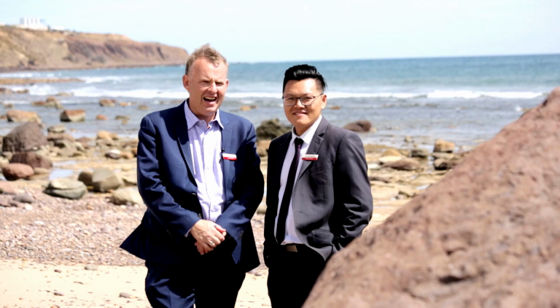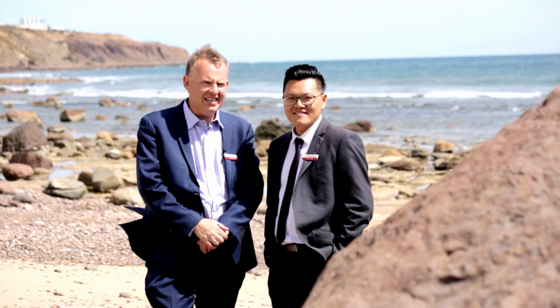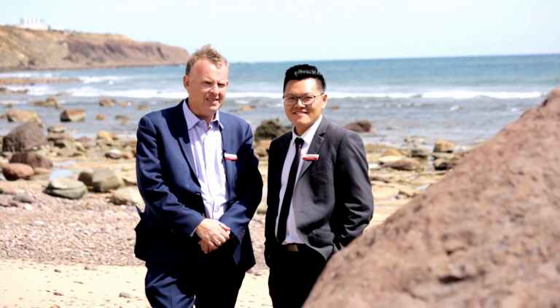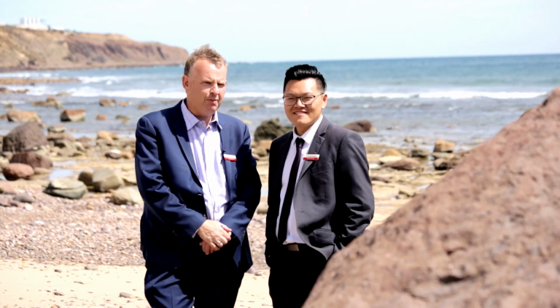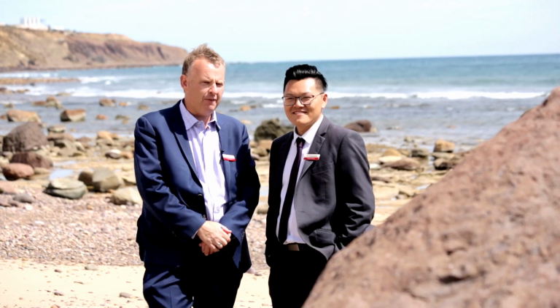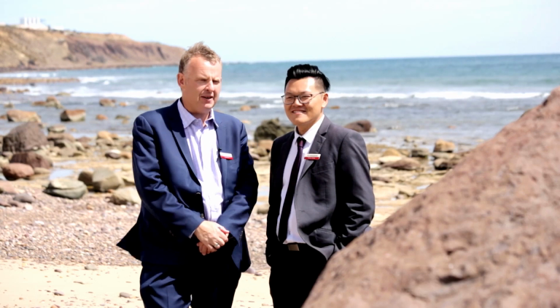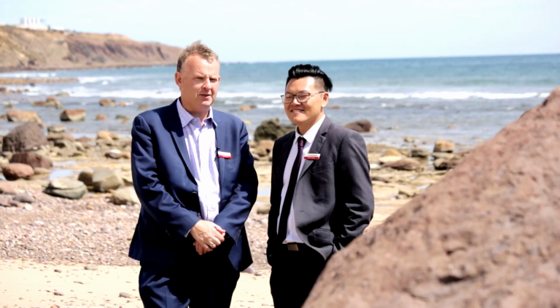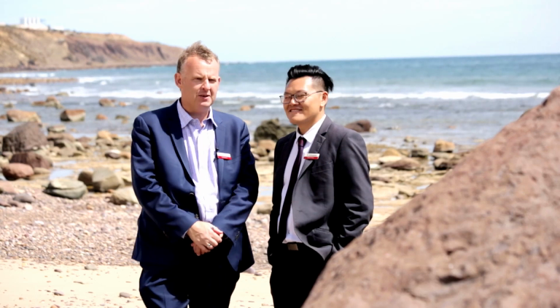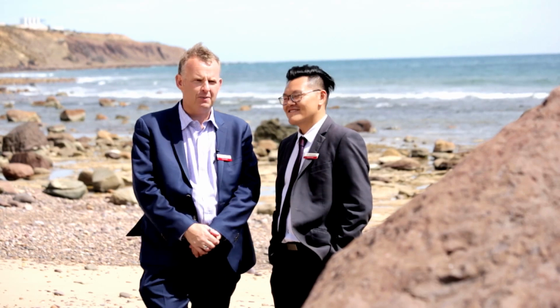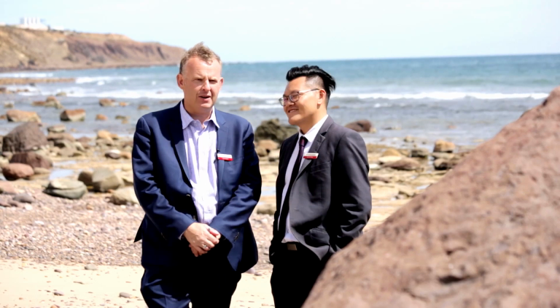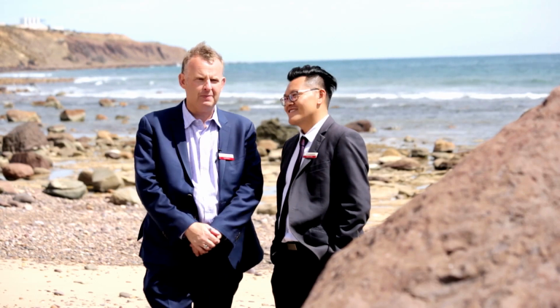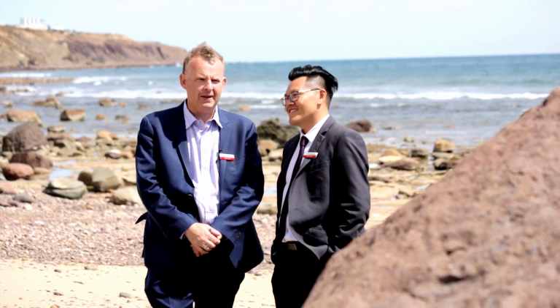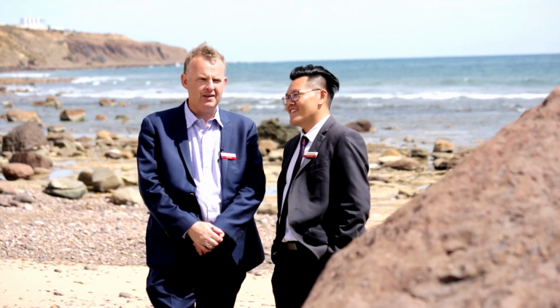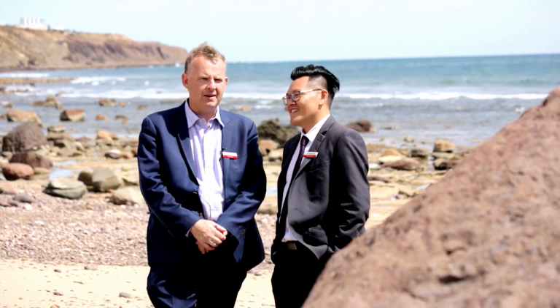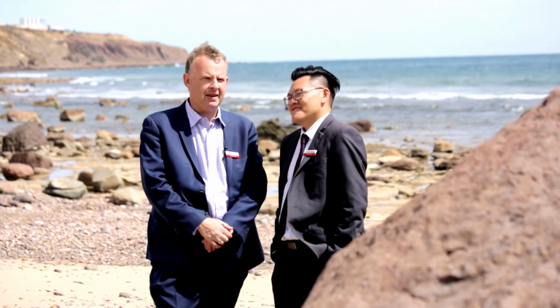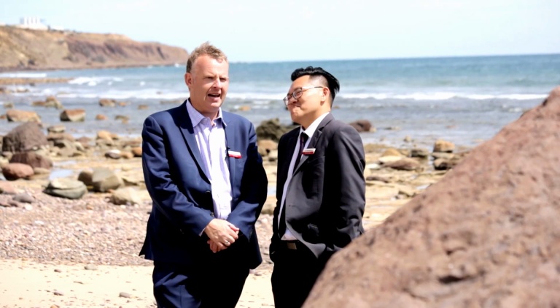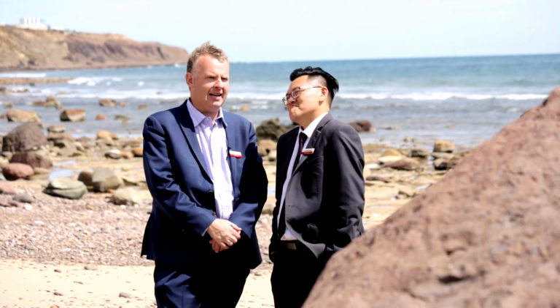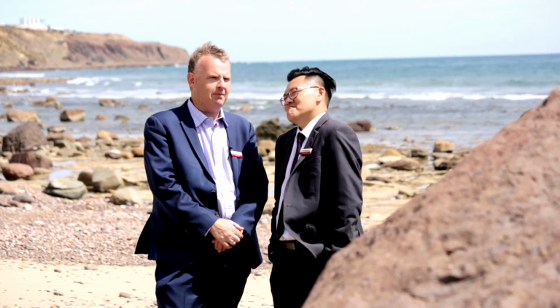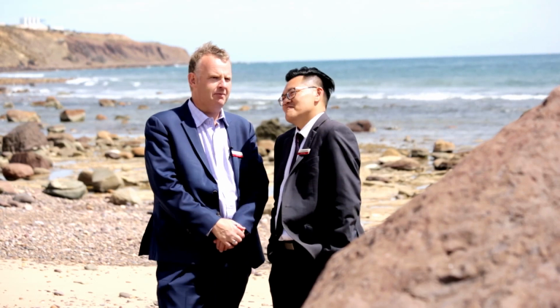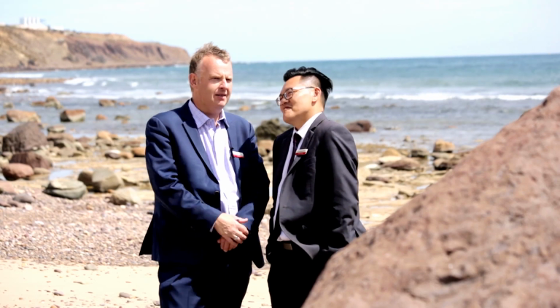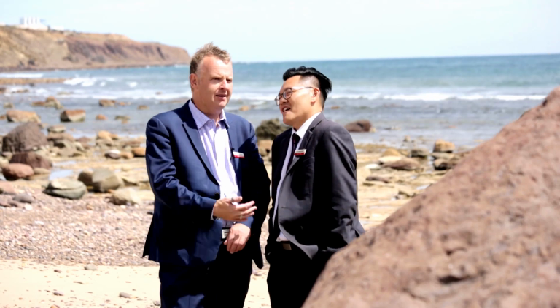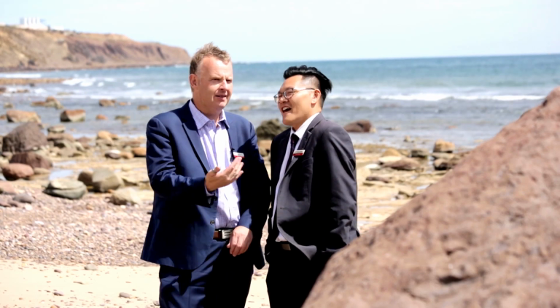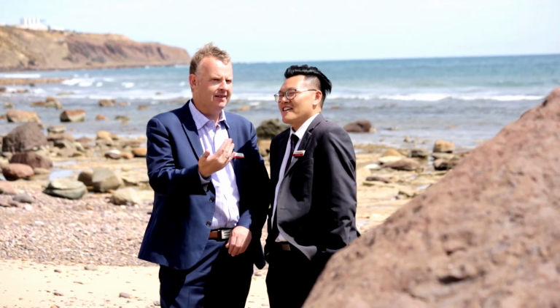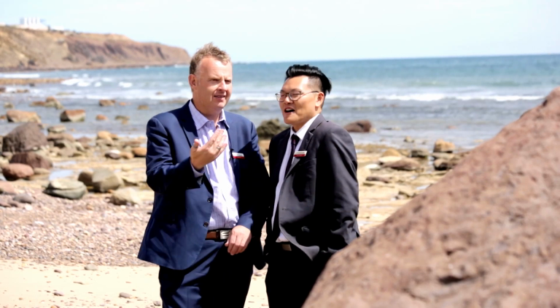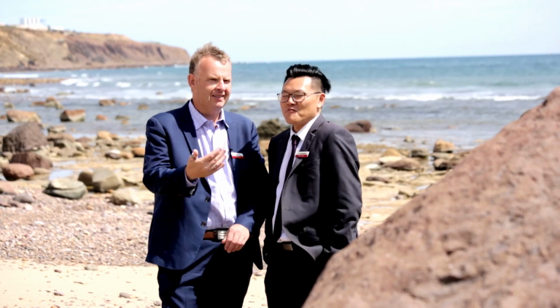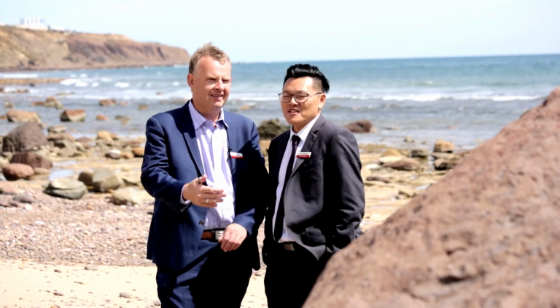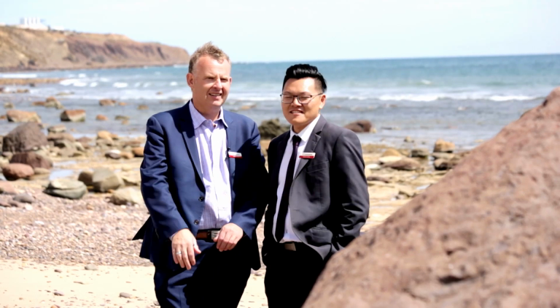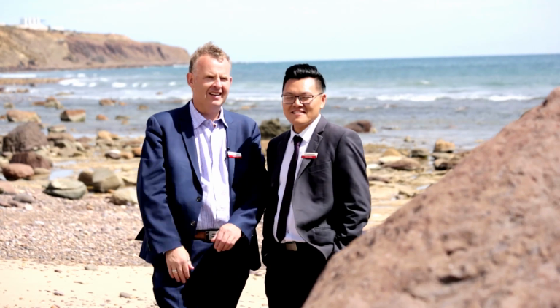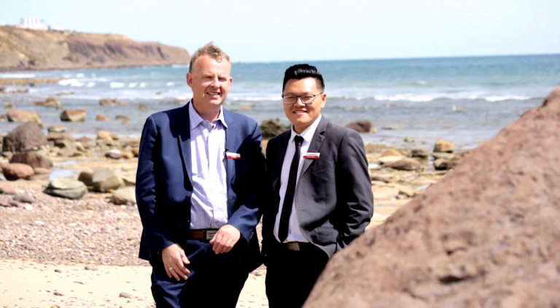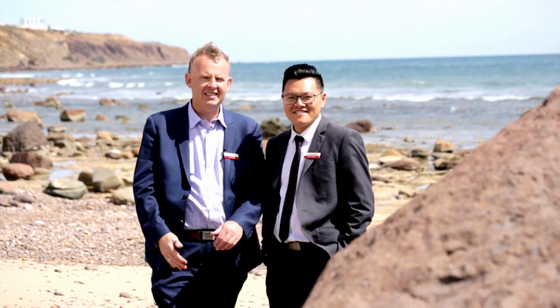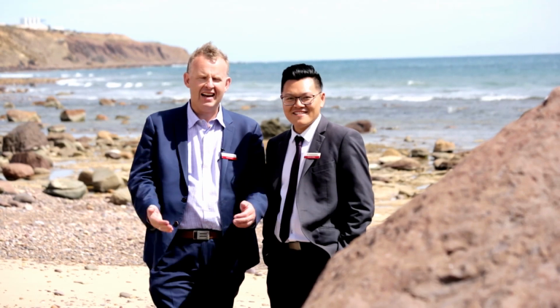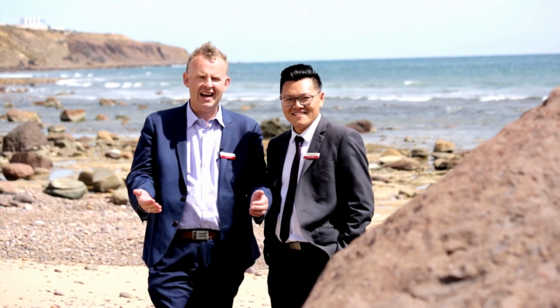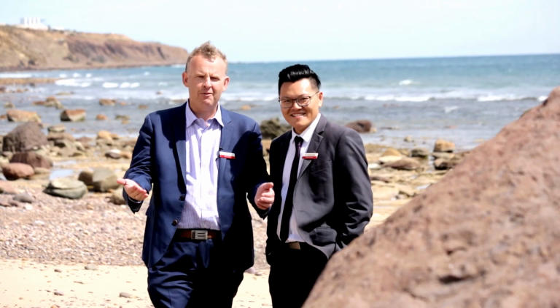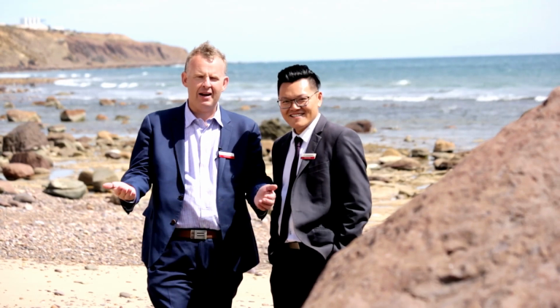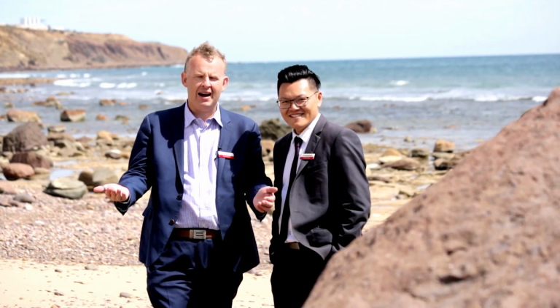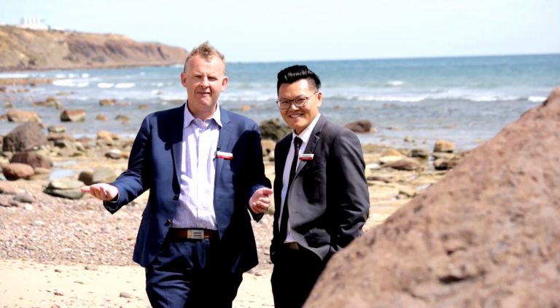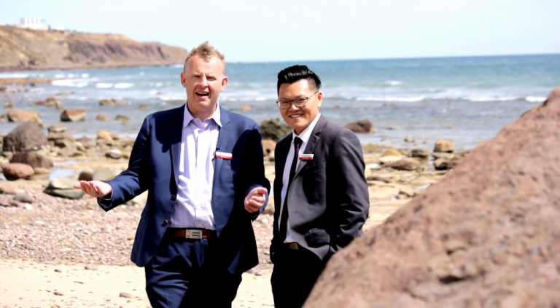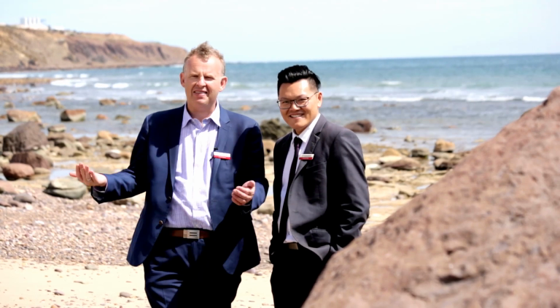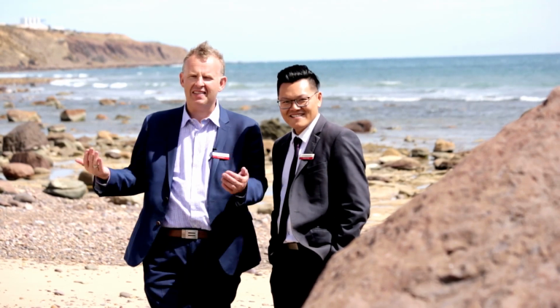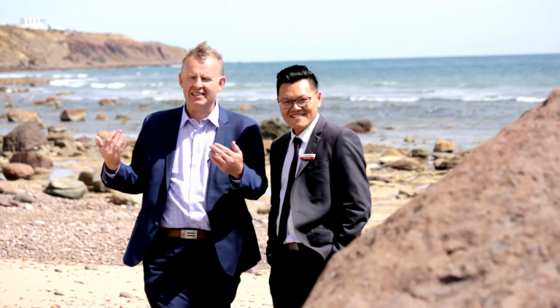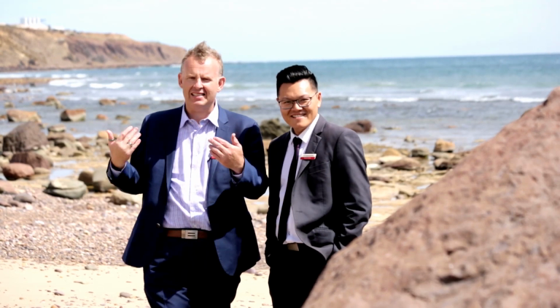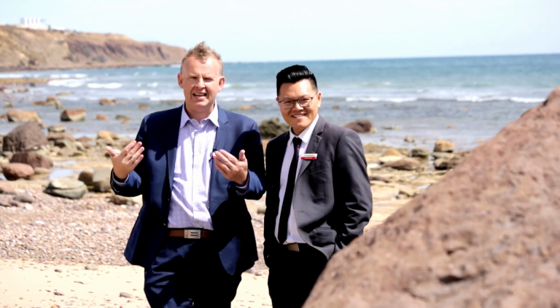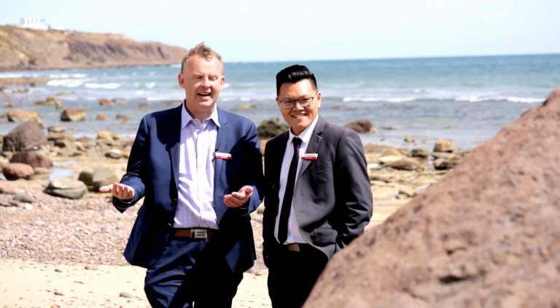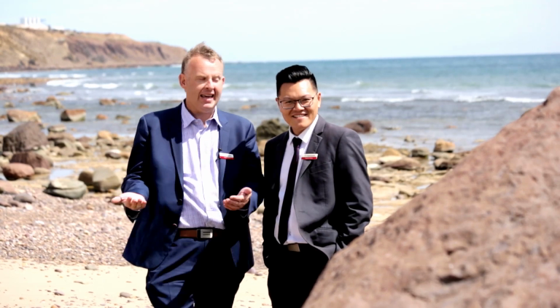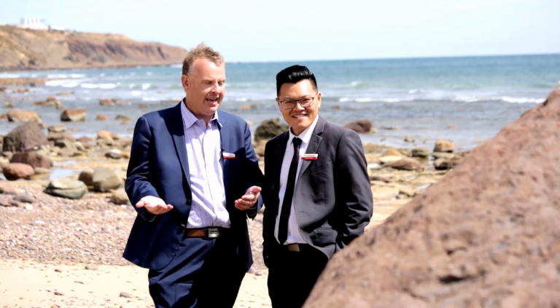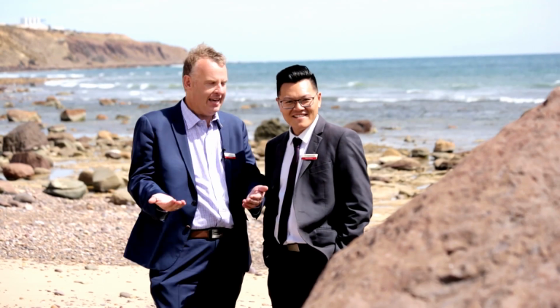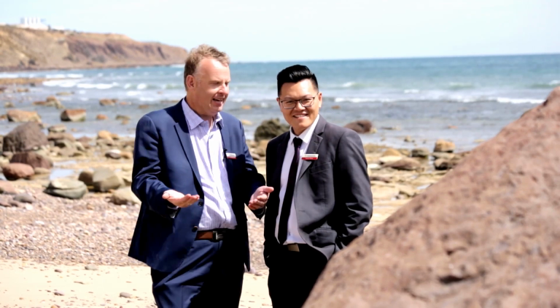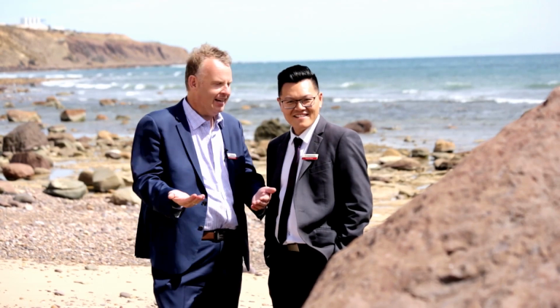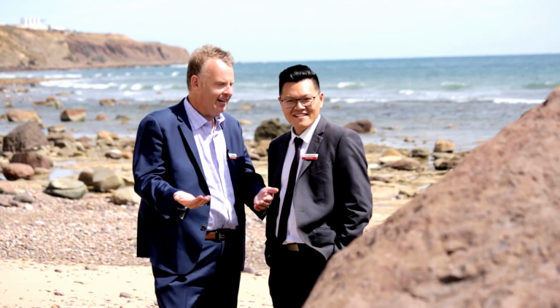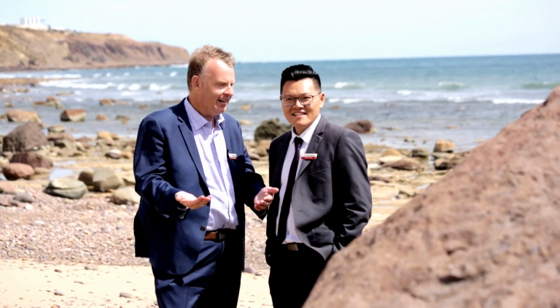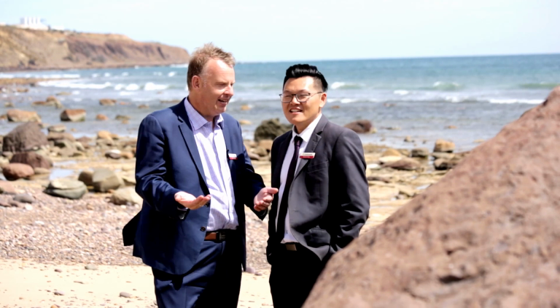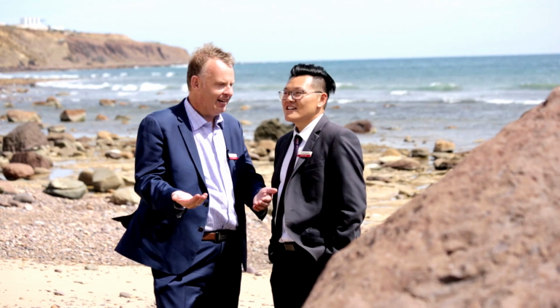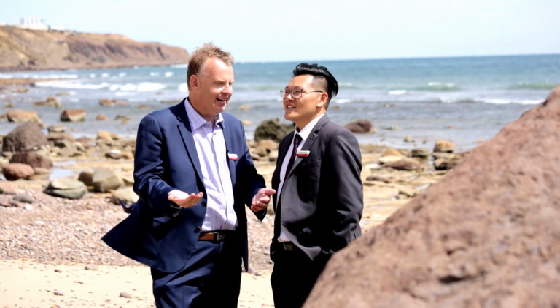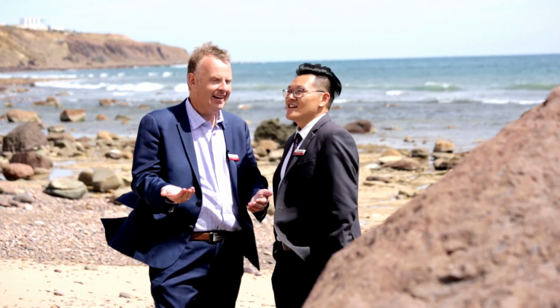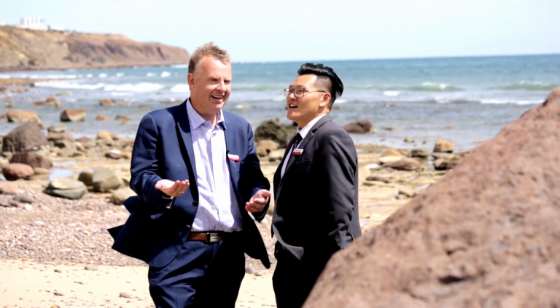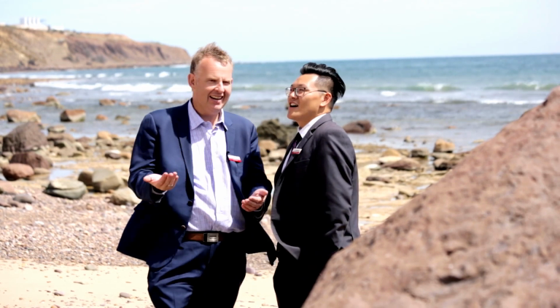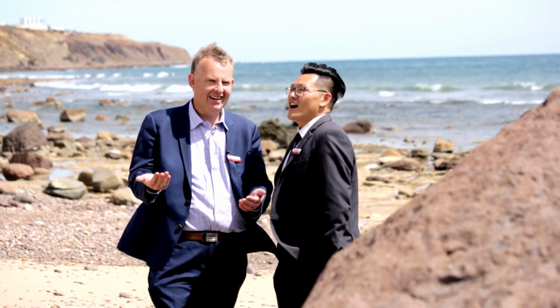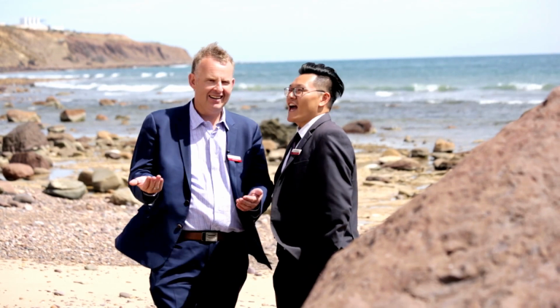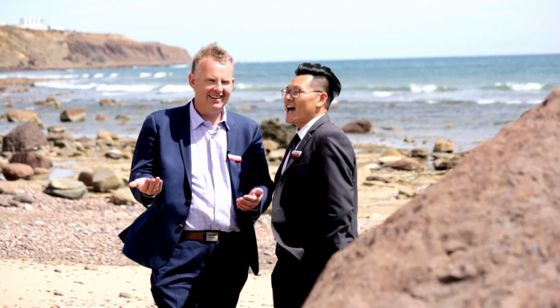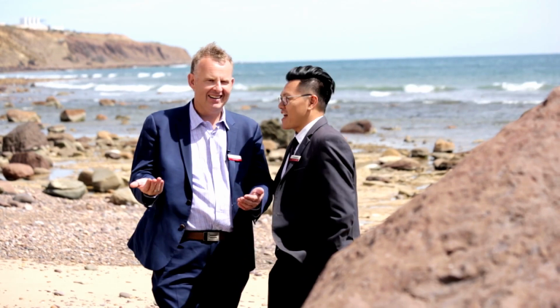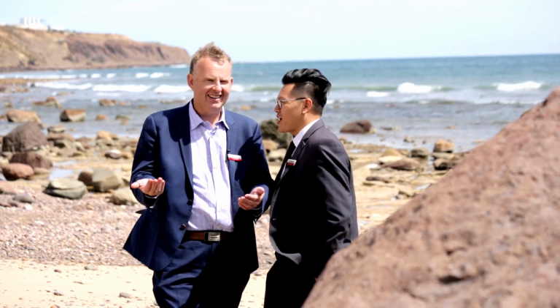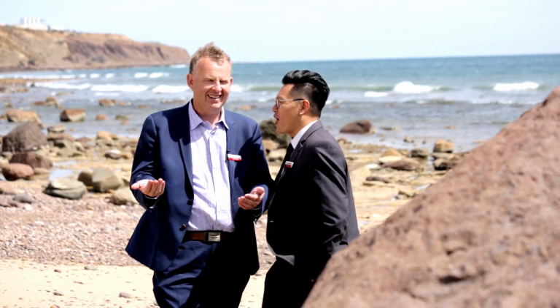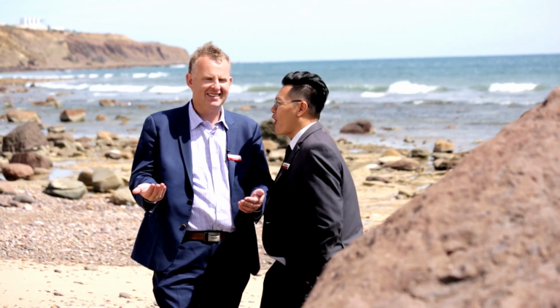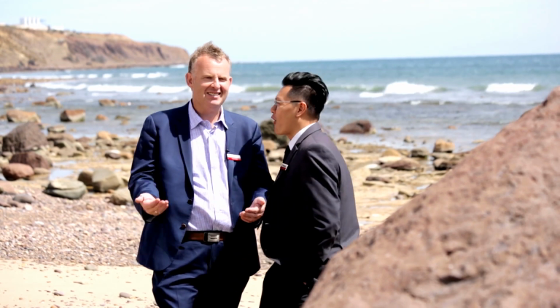Hey guys, Professionals Prospect. I'm Caleb and I'm Vincent. Today we are at the sunny Hallett Cove.